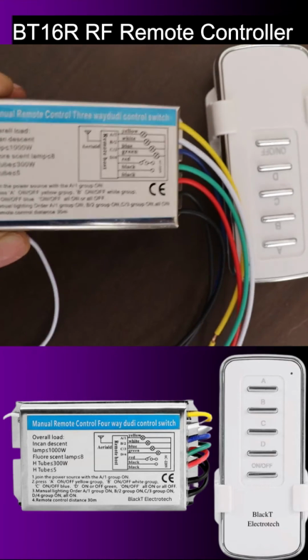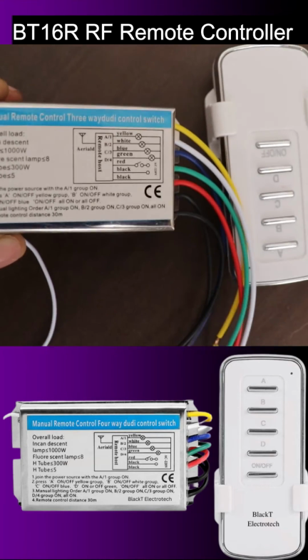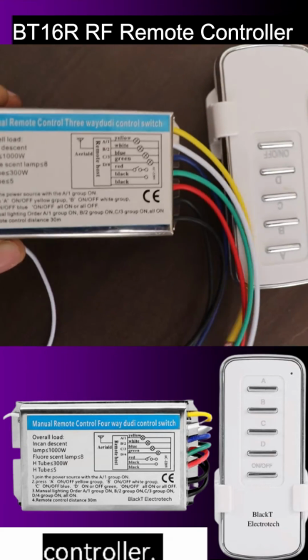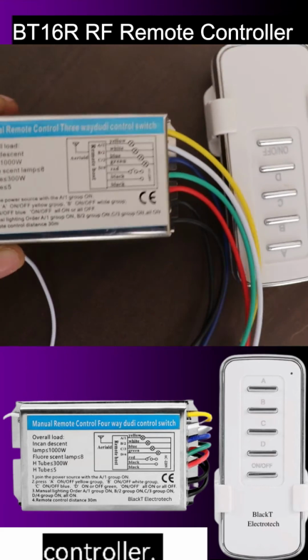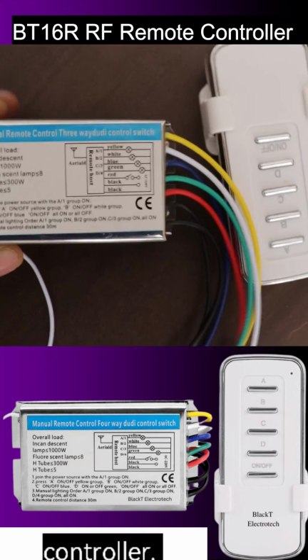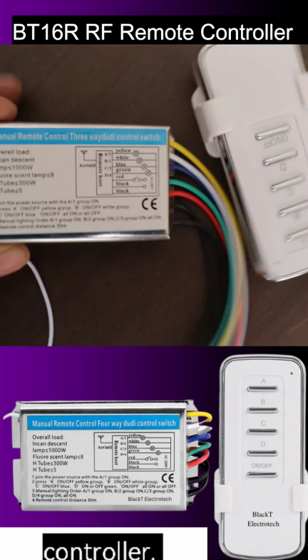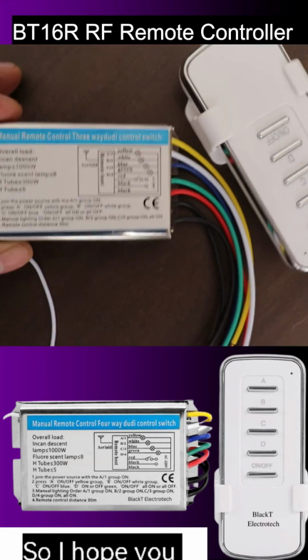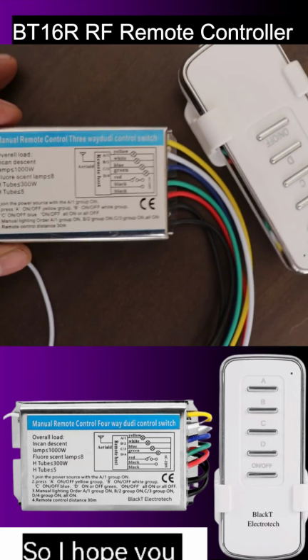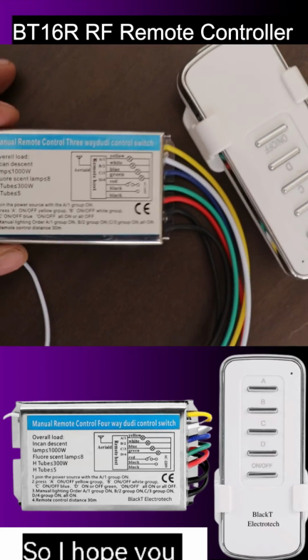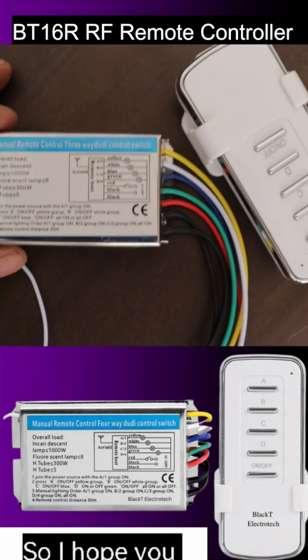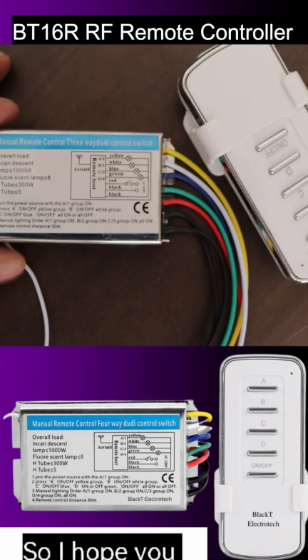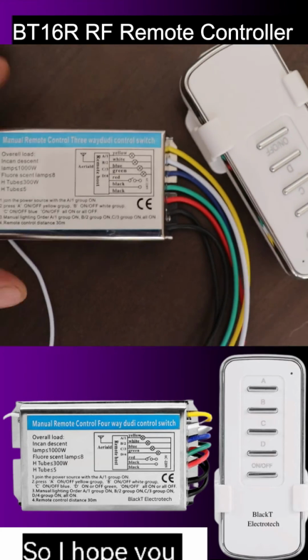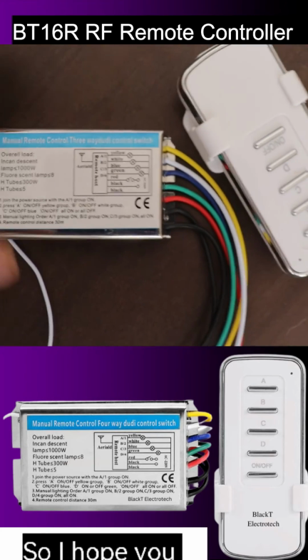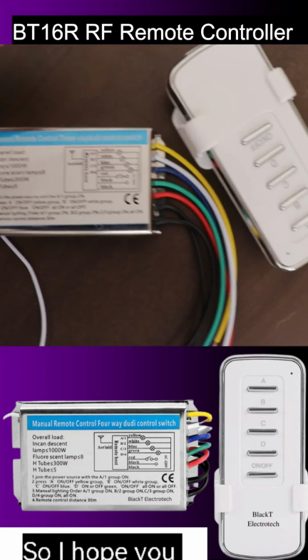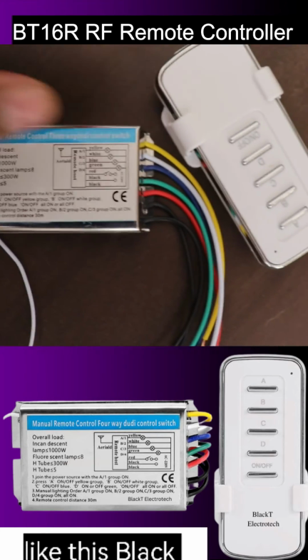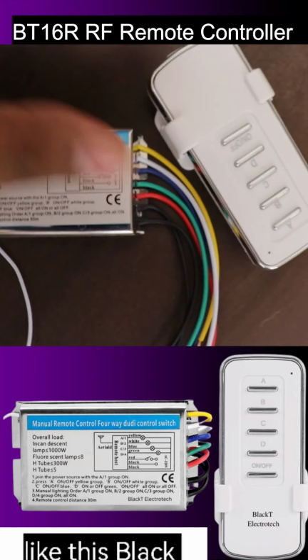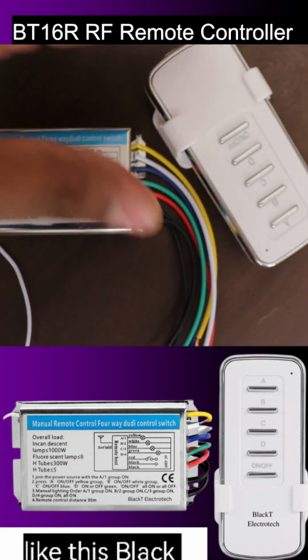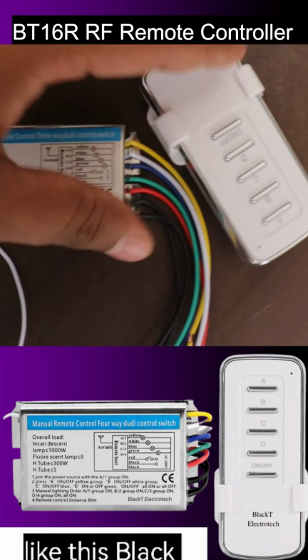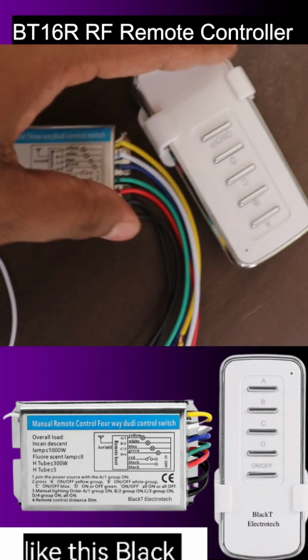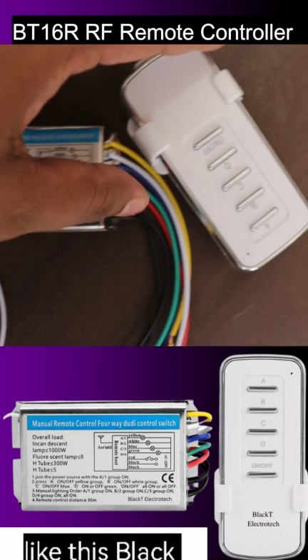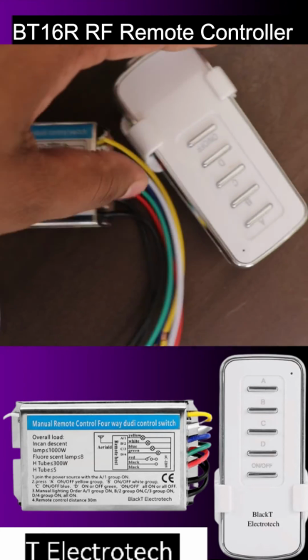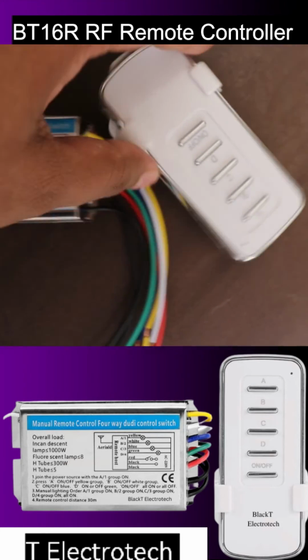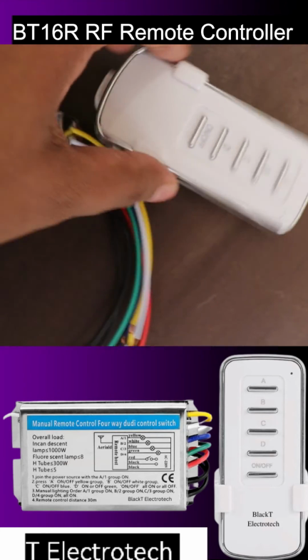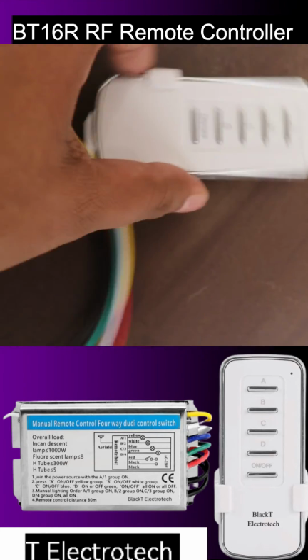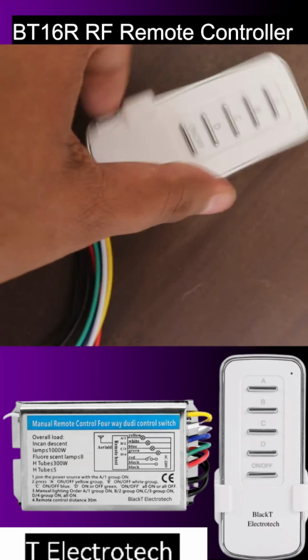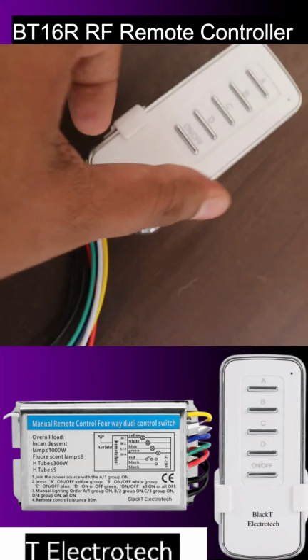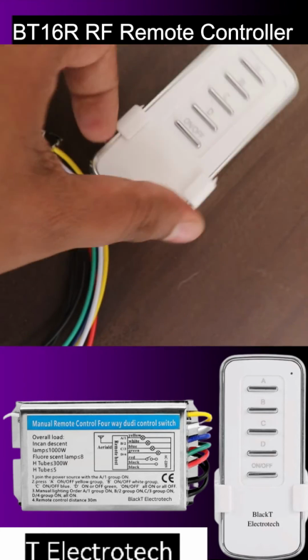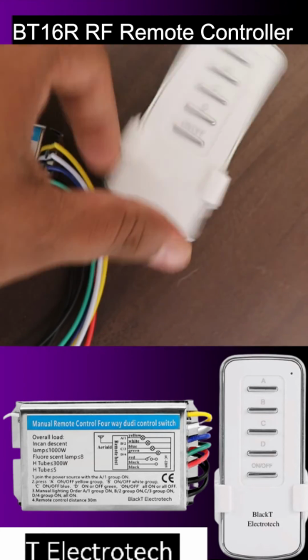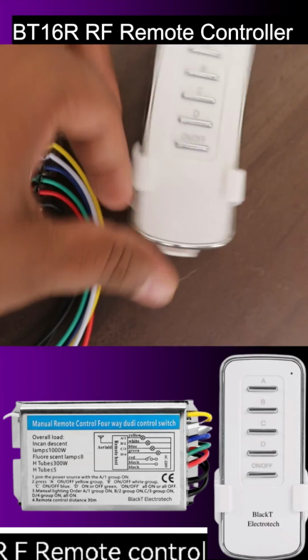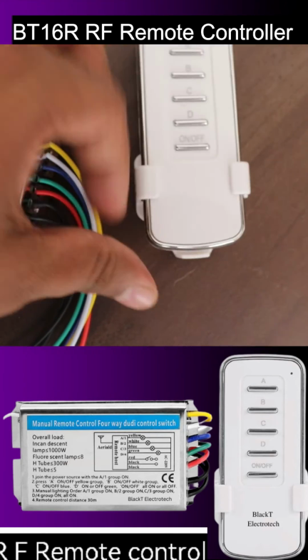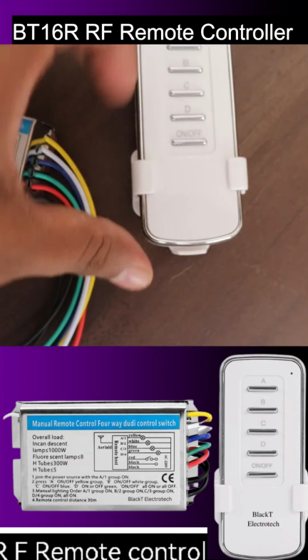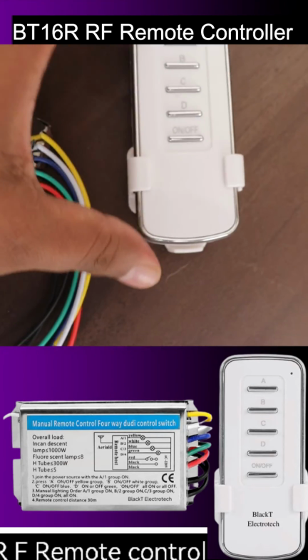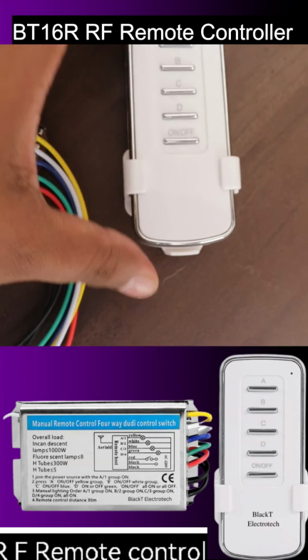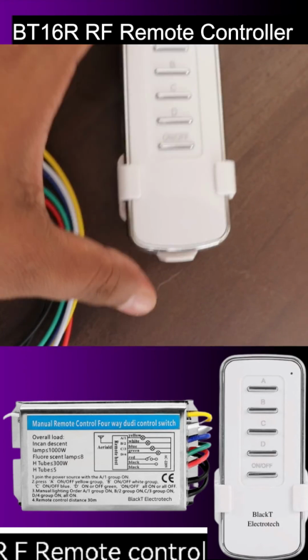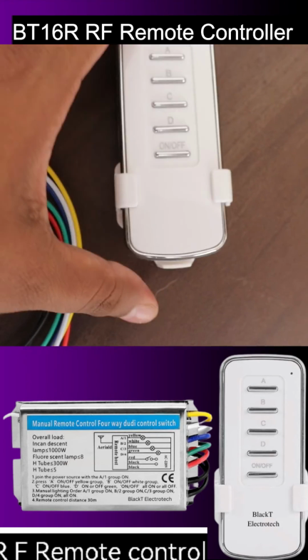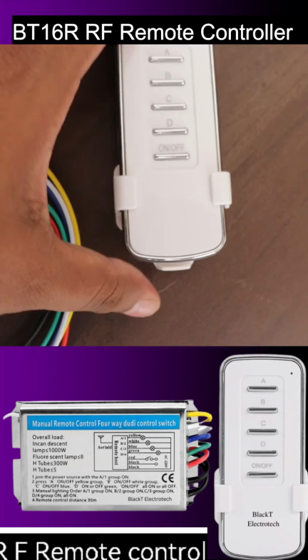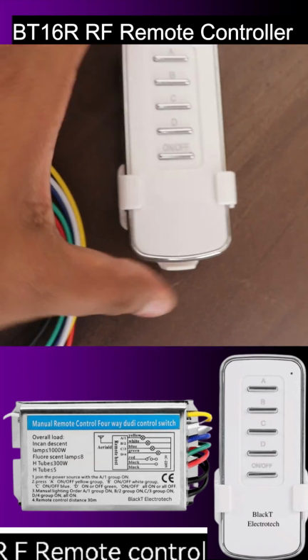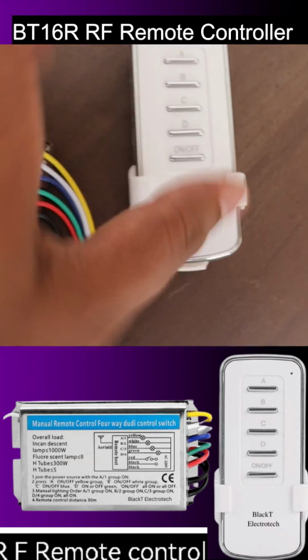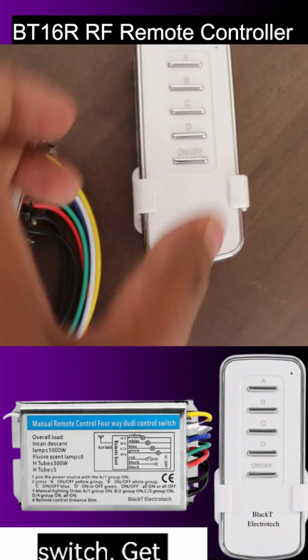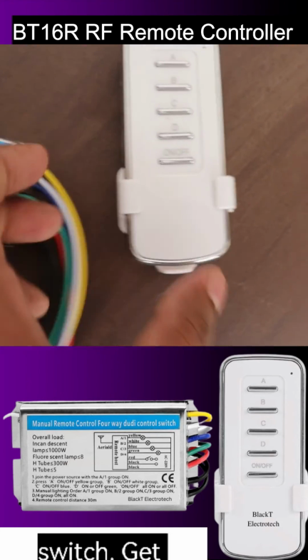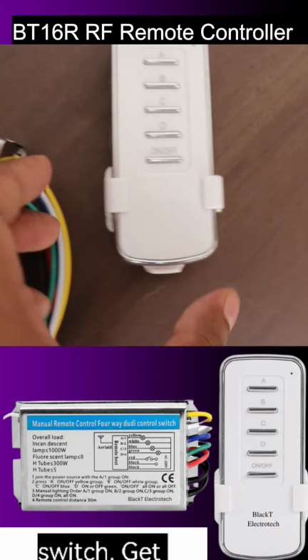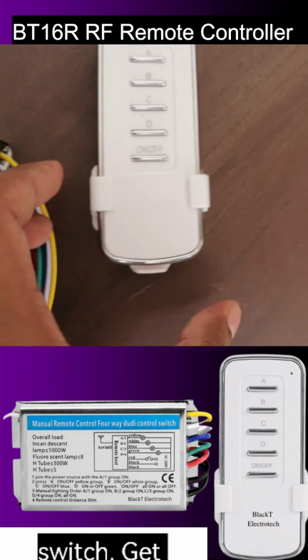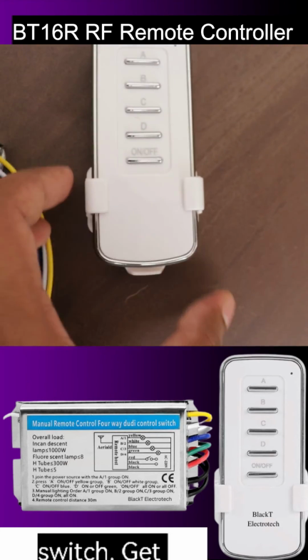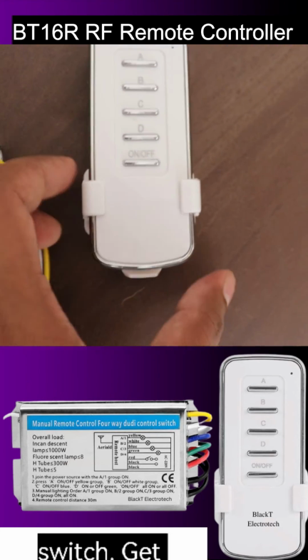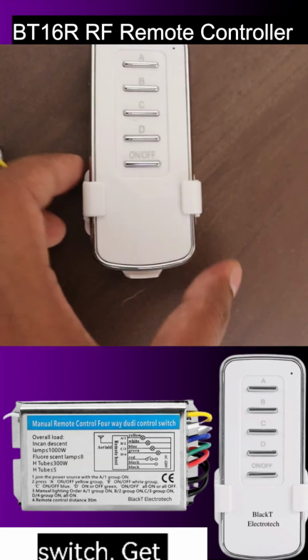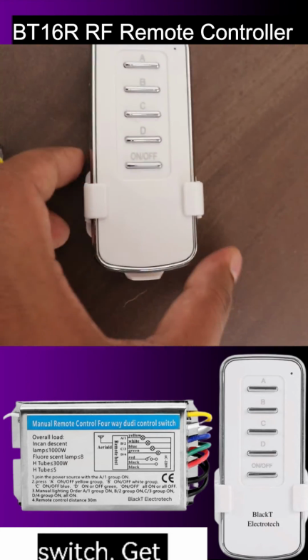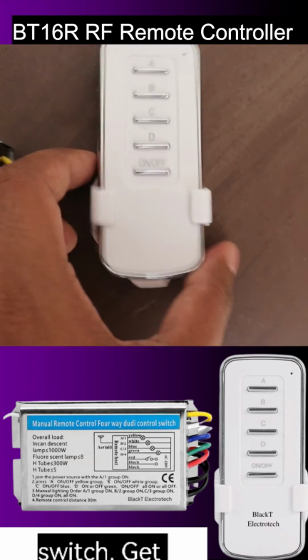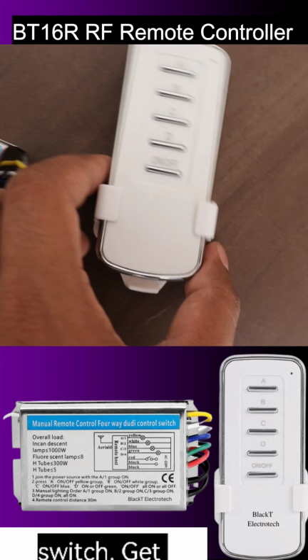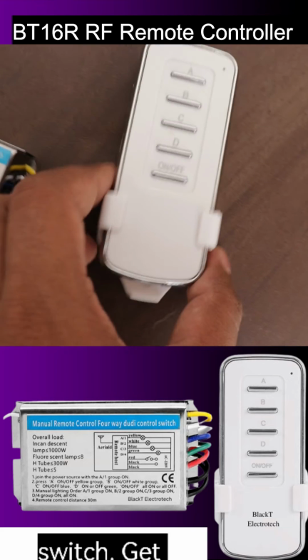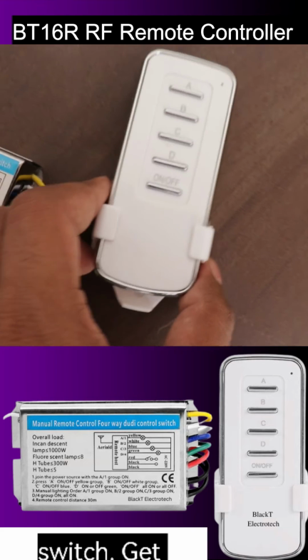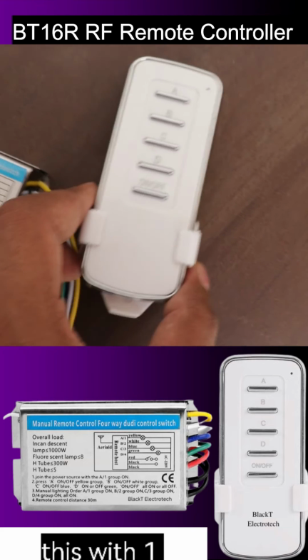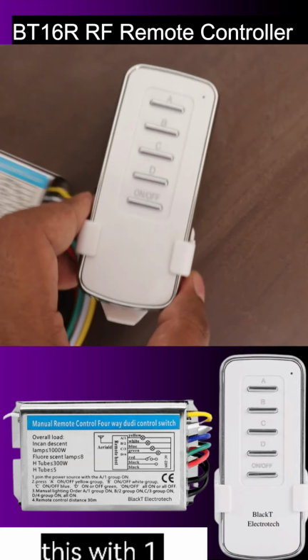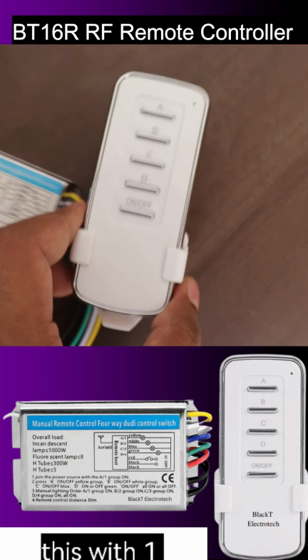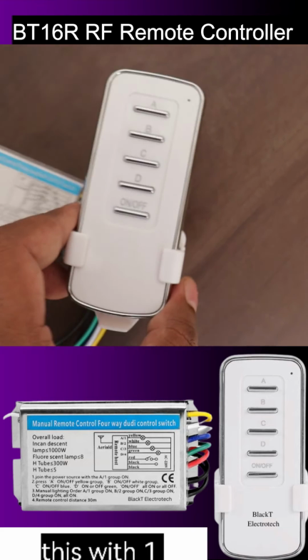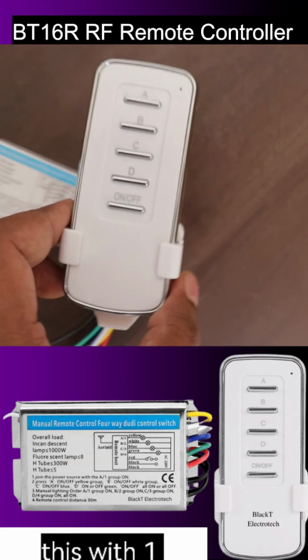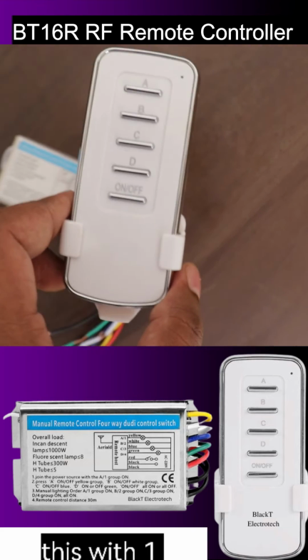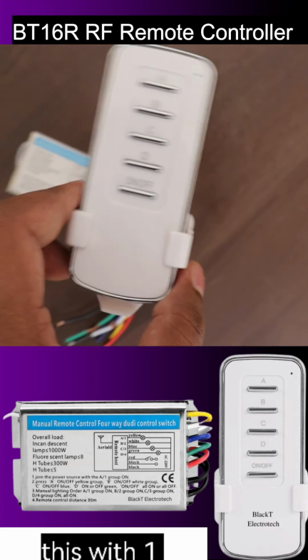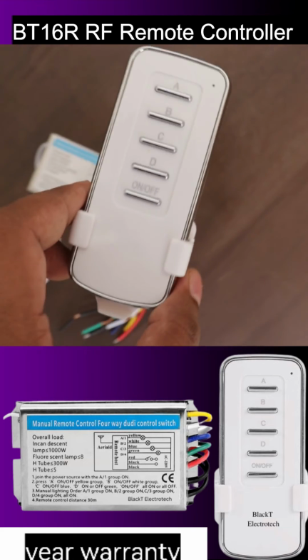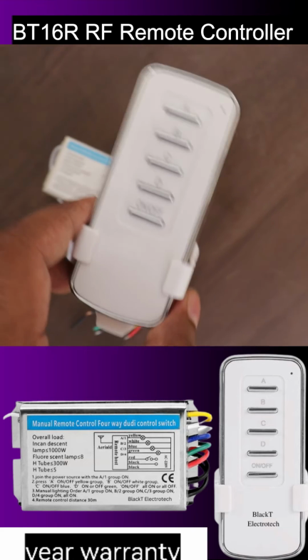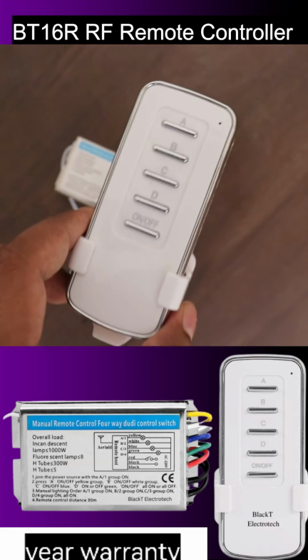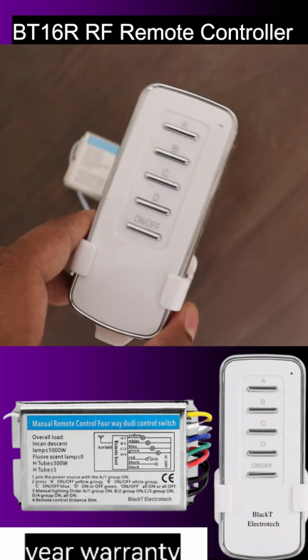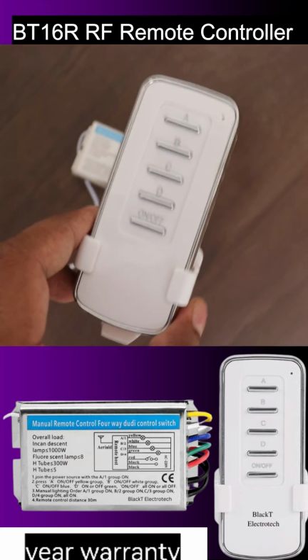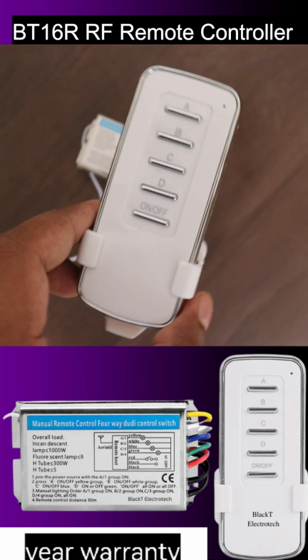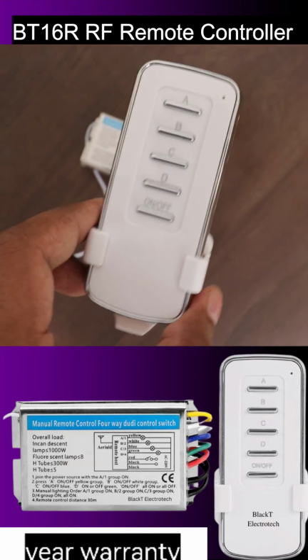I hope you liked this Black T Electrotech RF remote control switch. Get this with a one-year warranty.